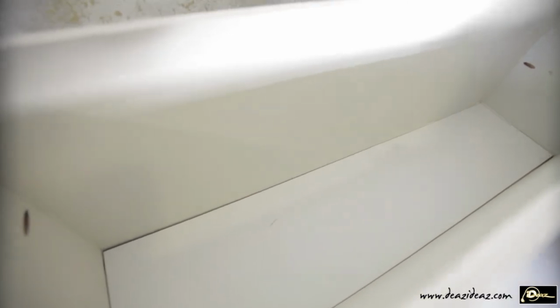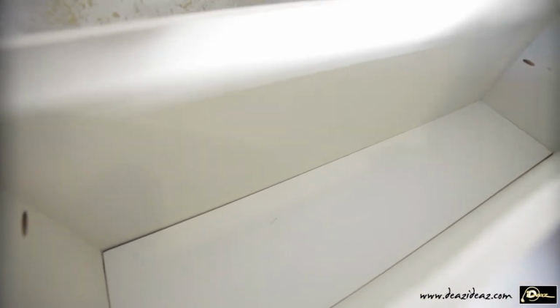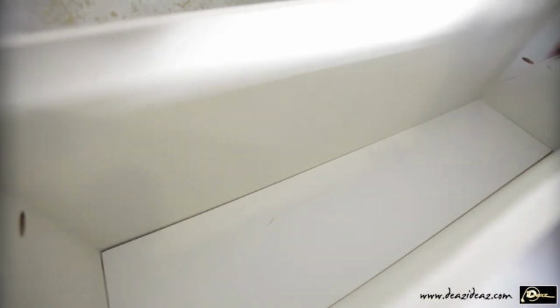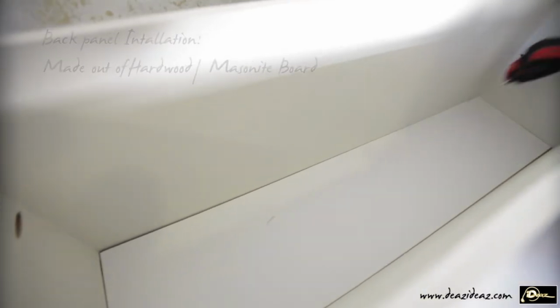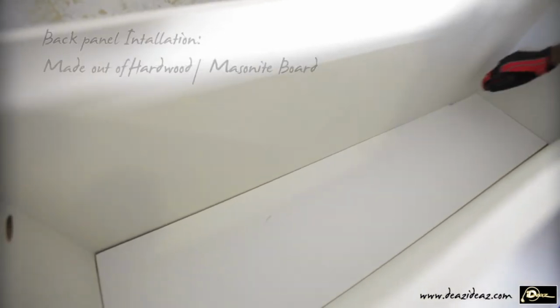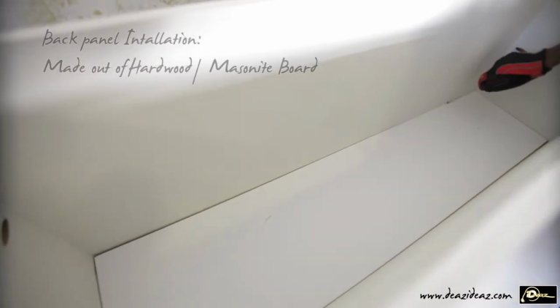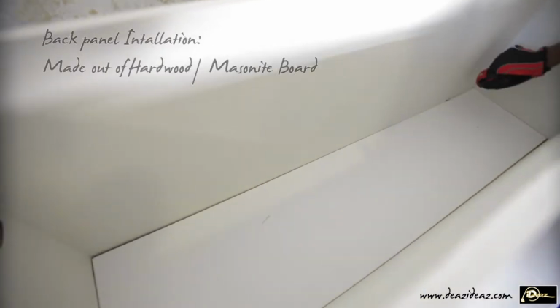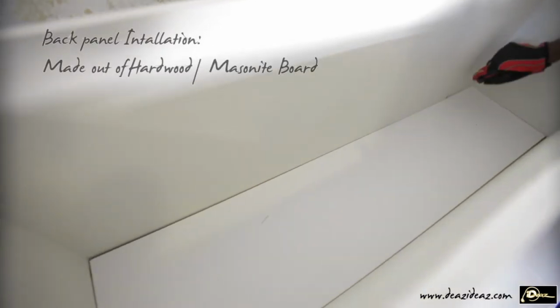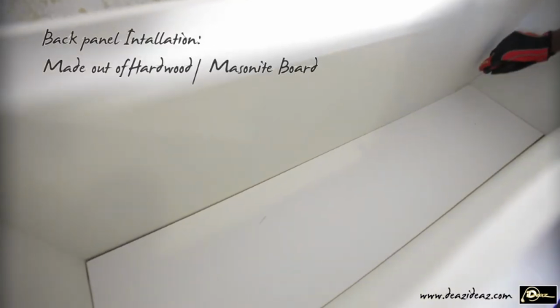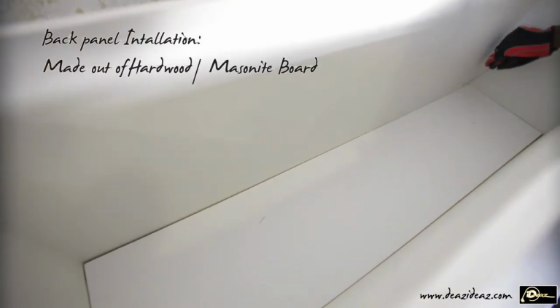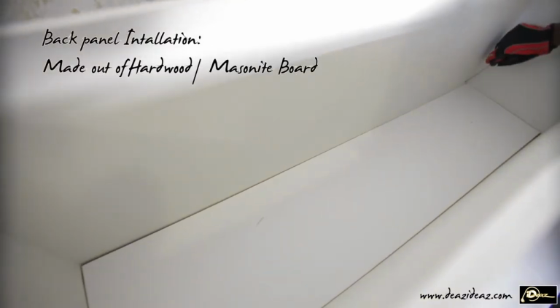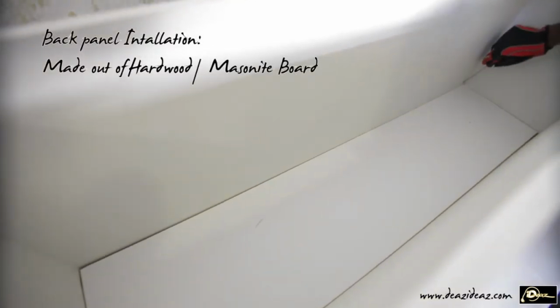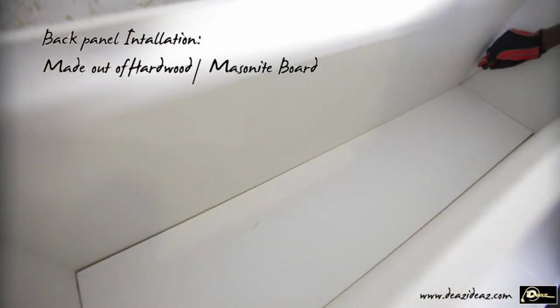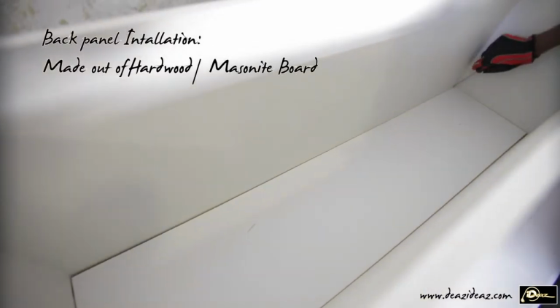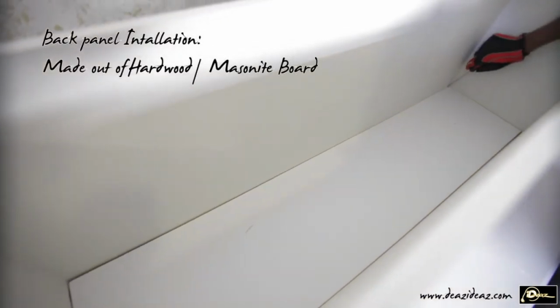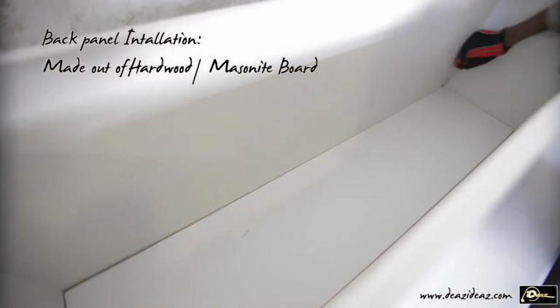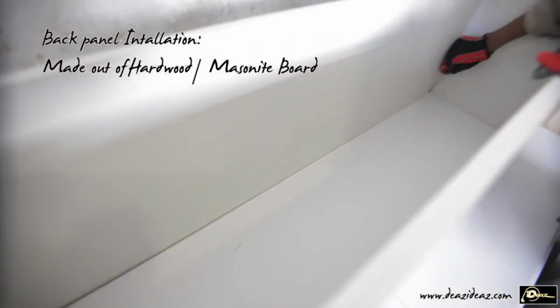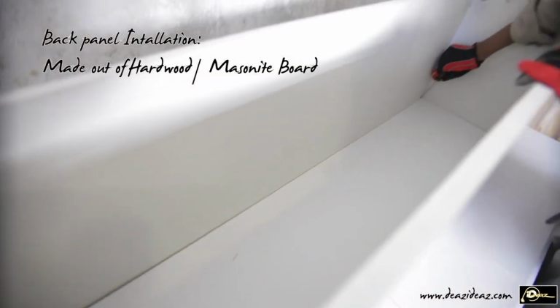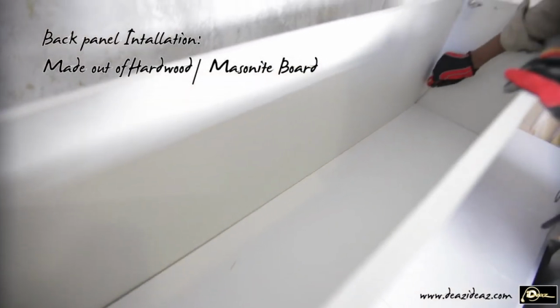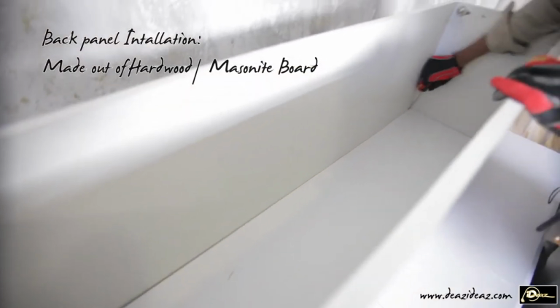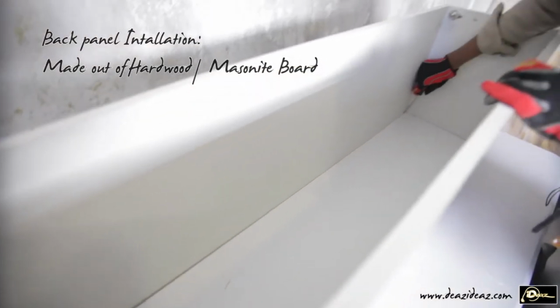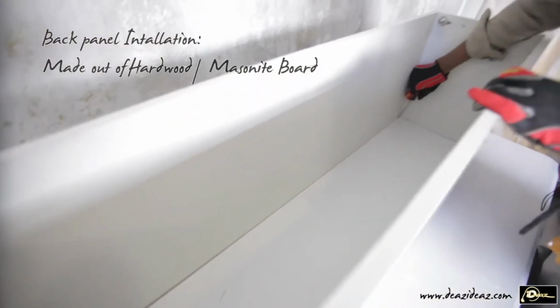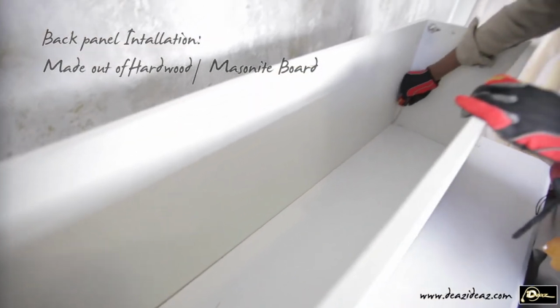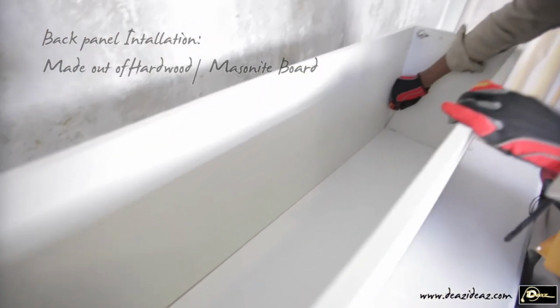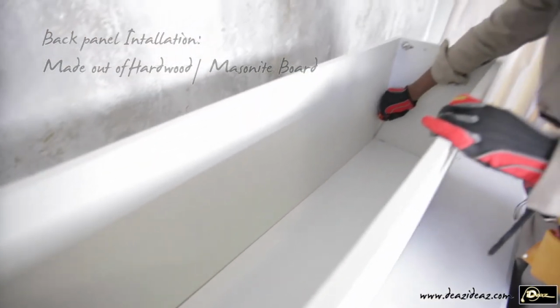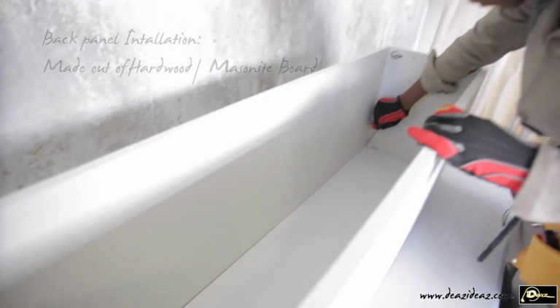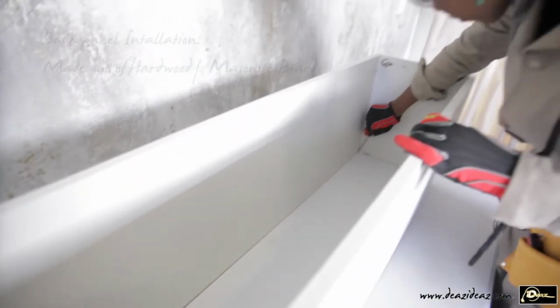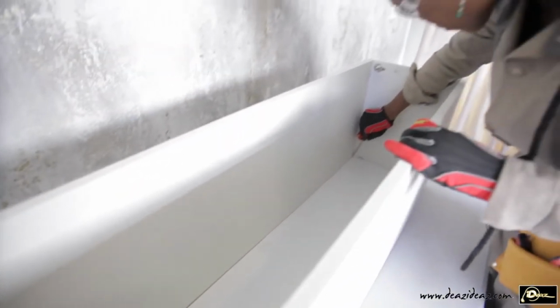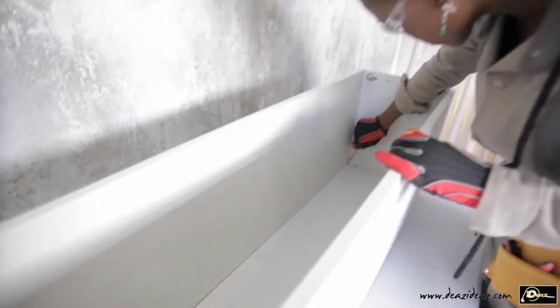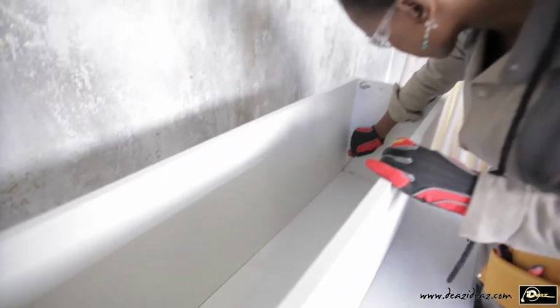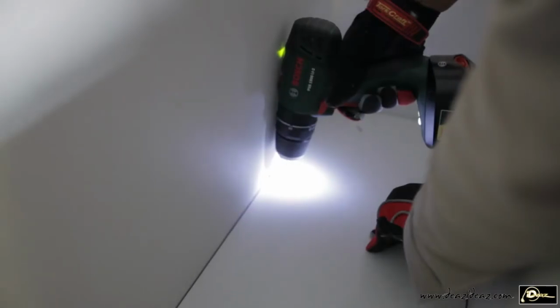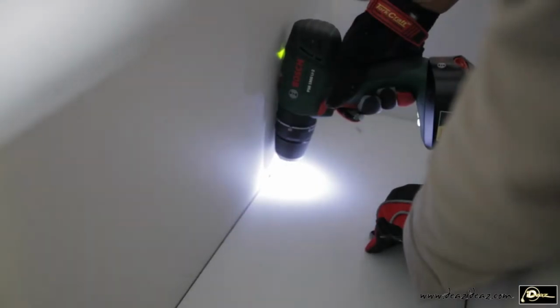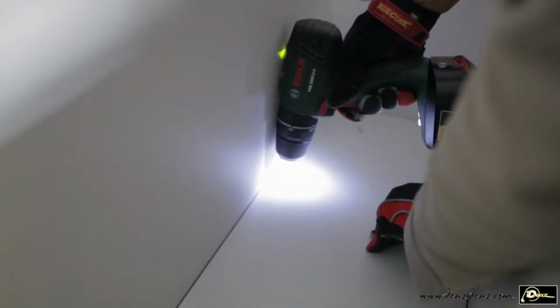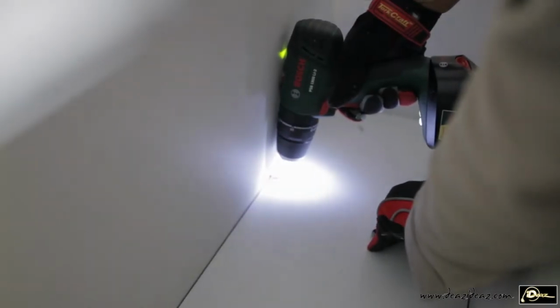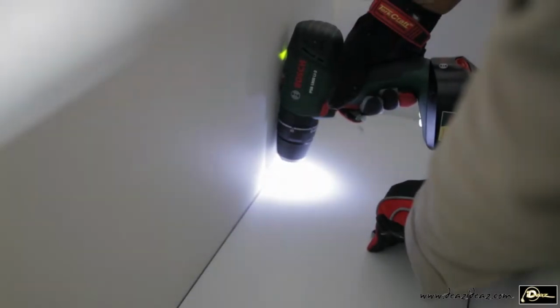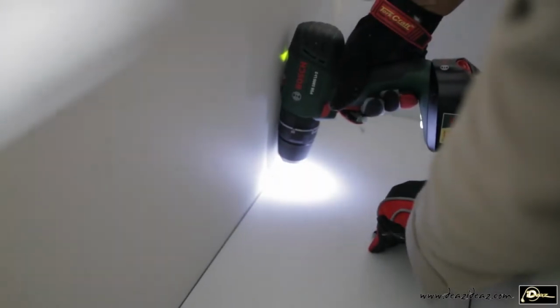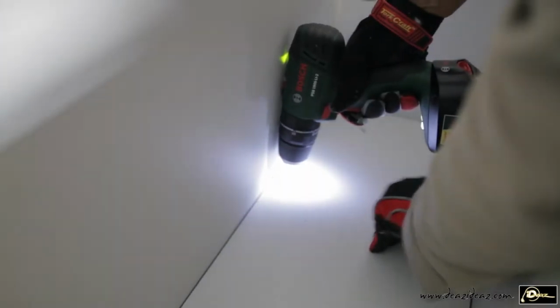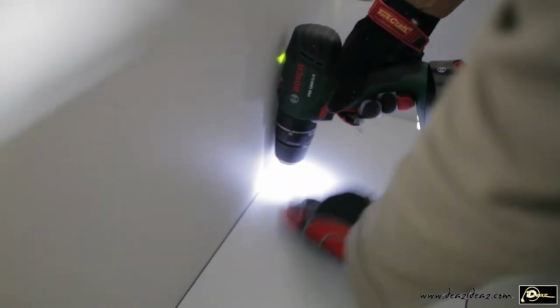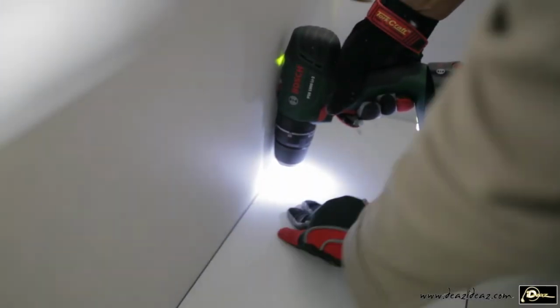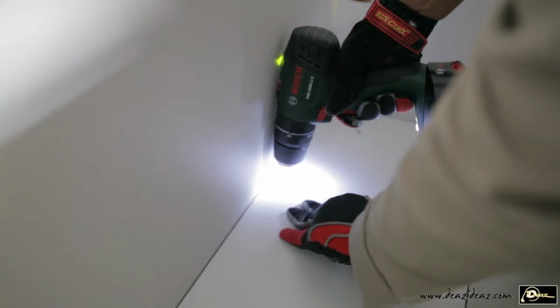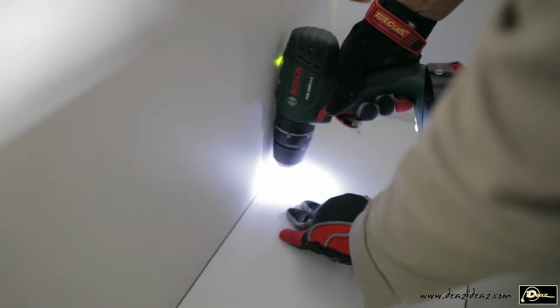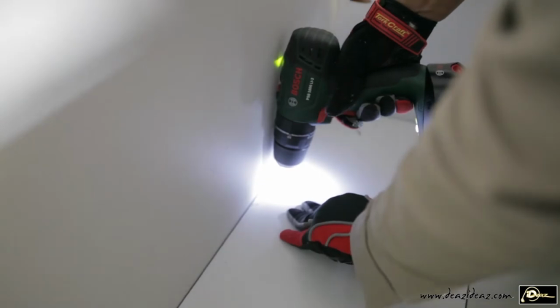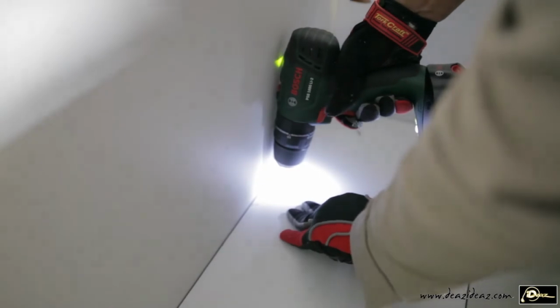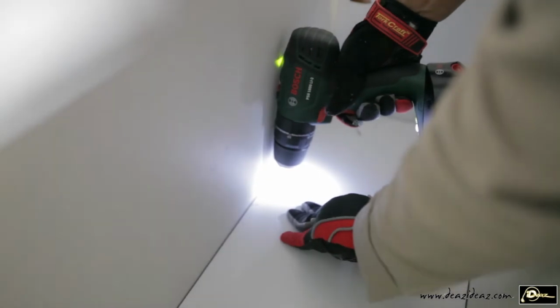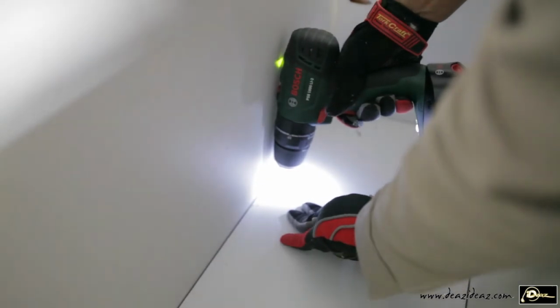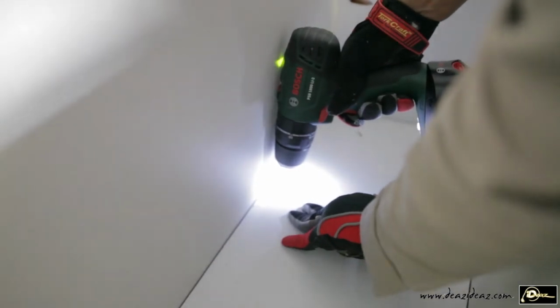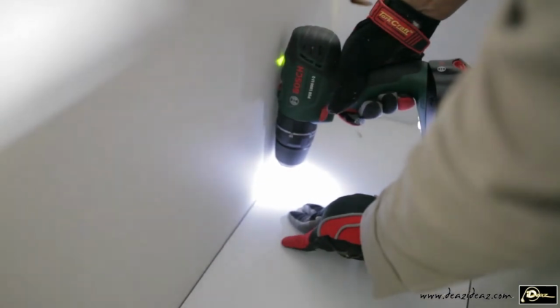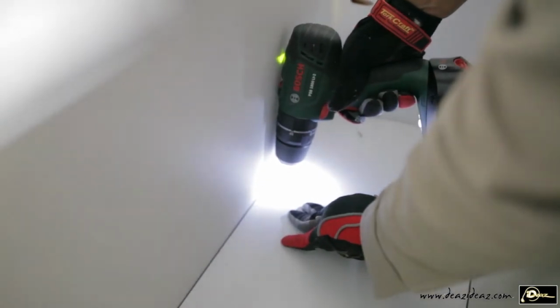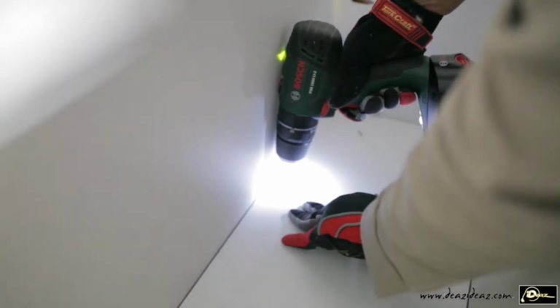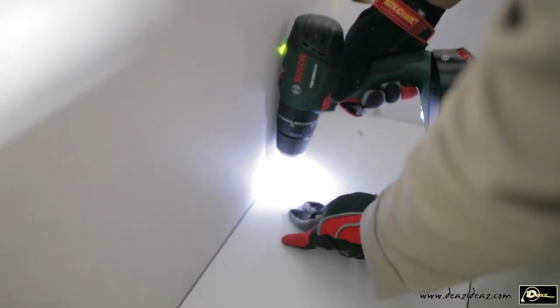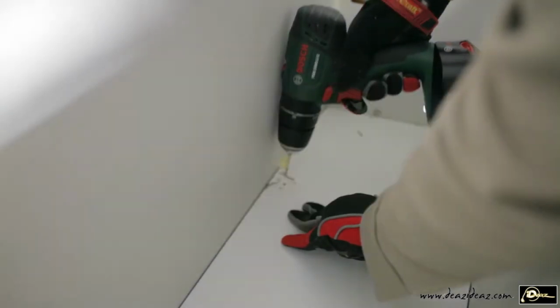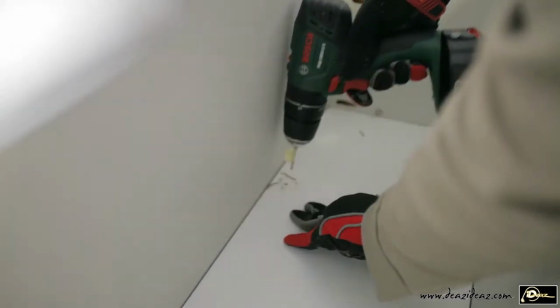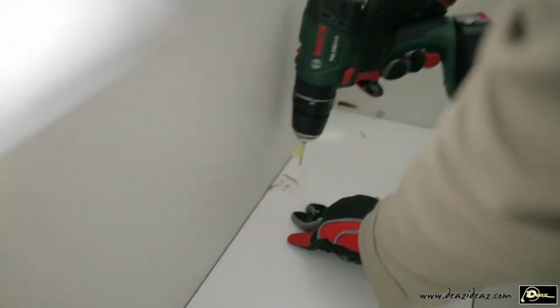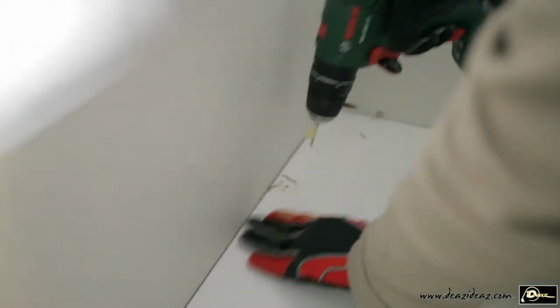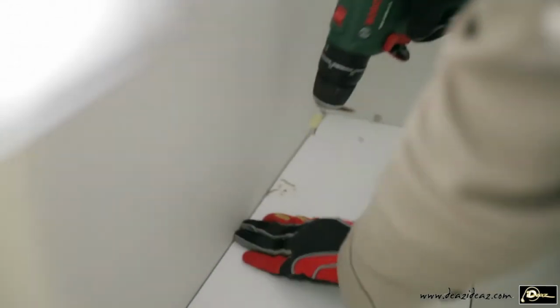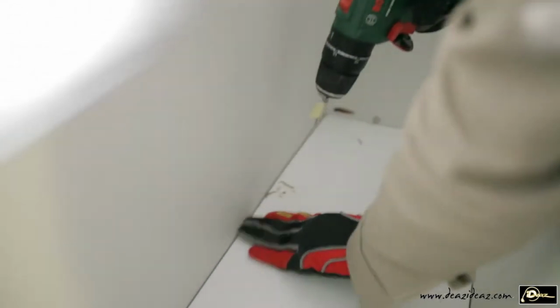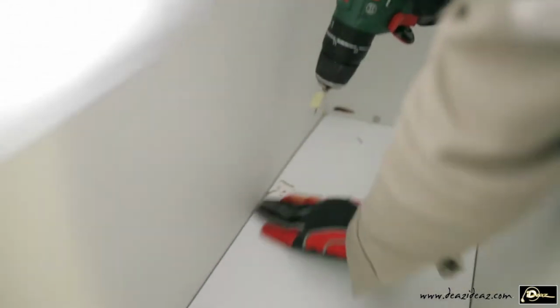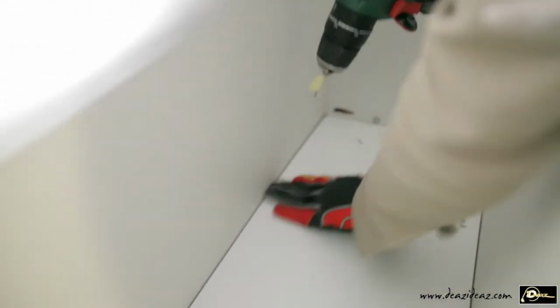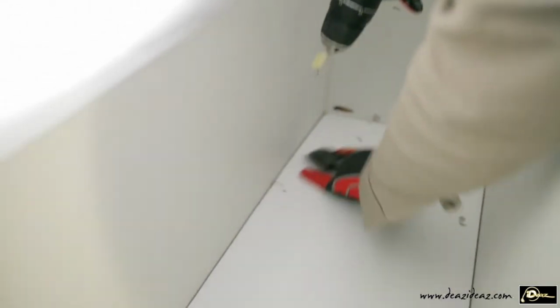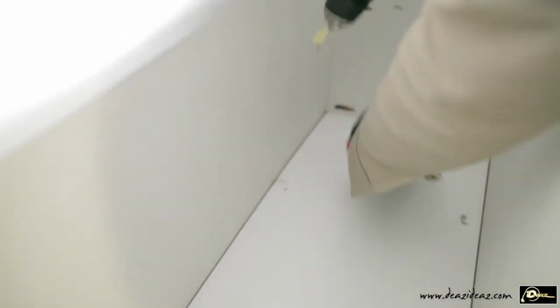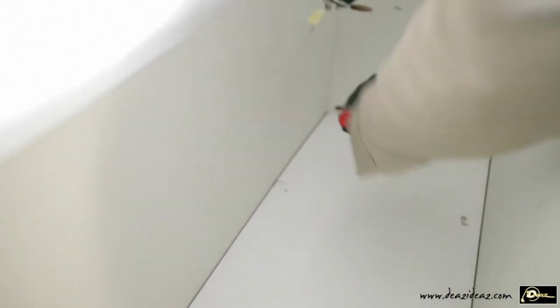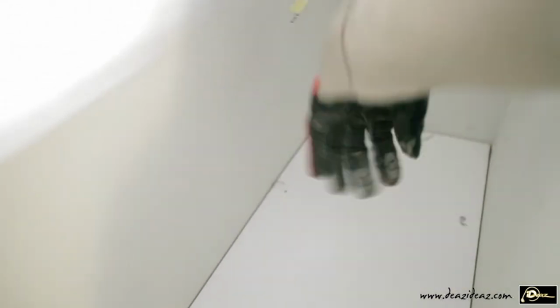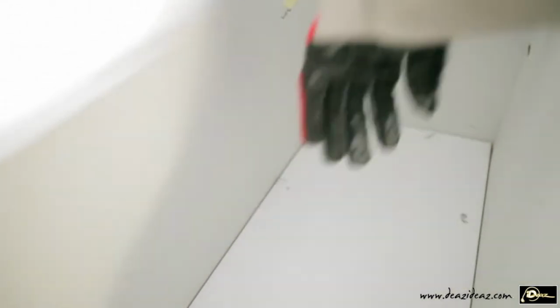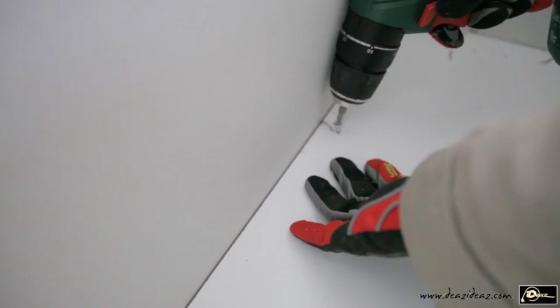My back panel is cut out of a thin hardwood board. Placed against the support fillers, I can now screw it on.